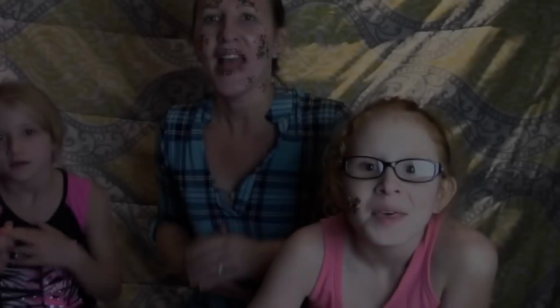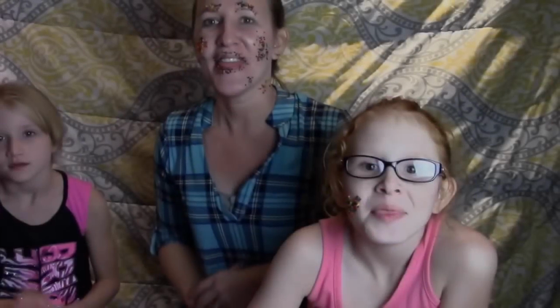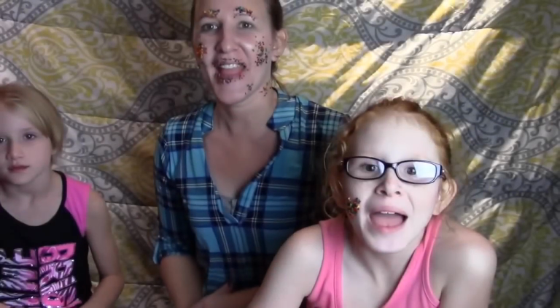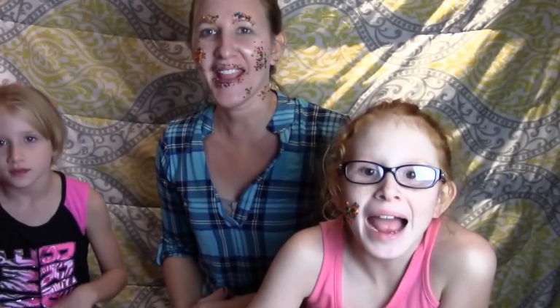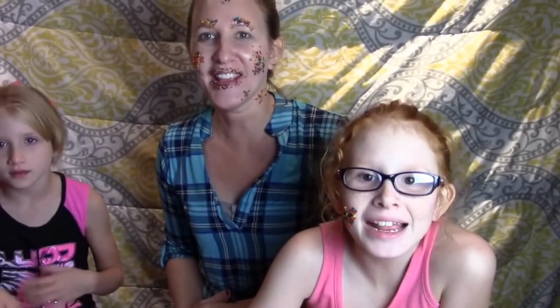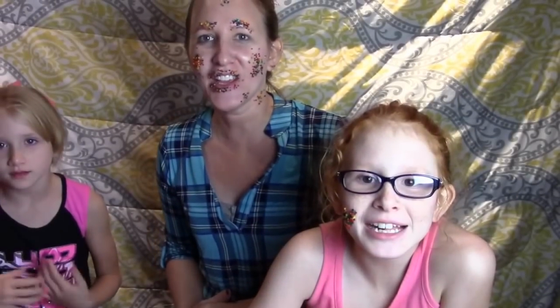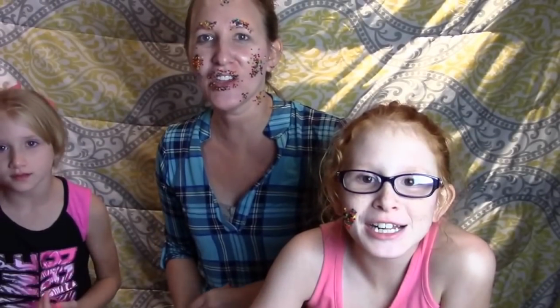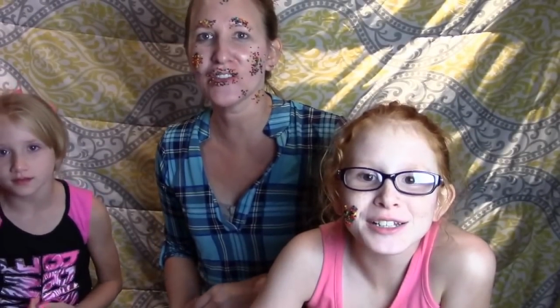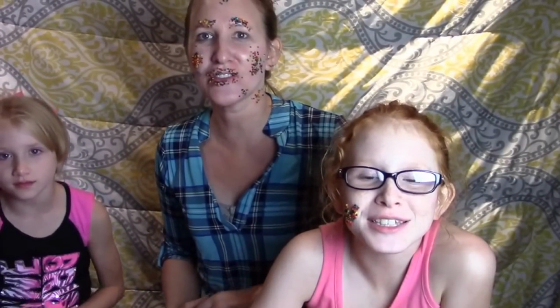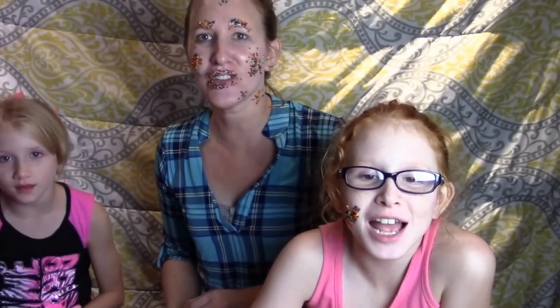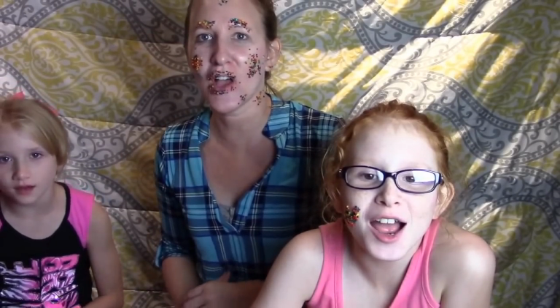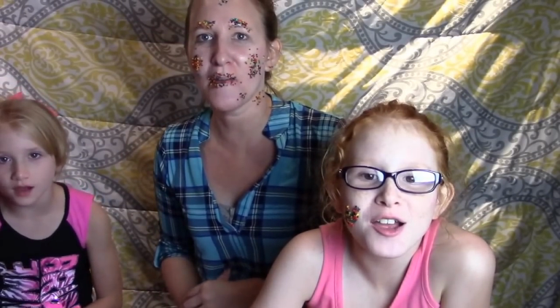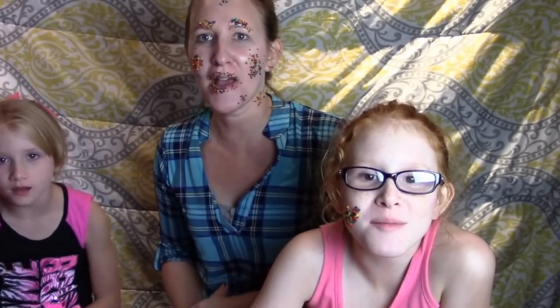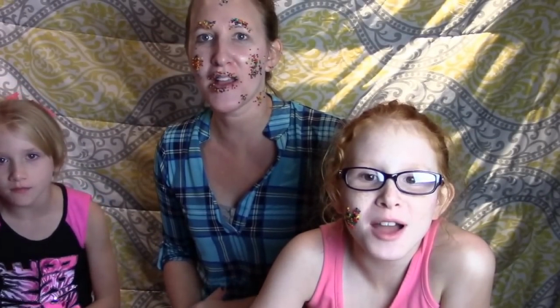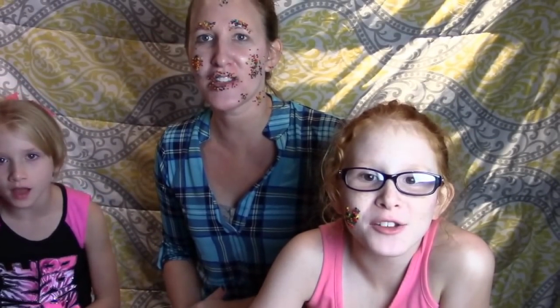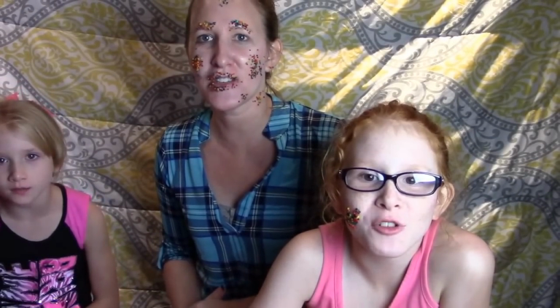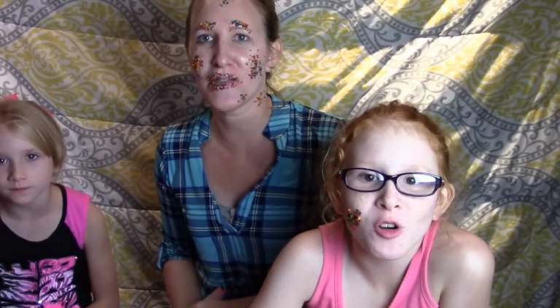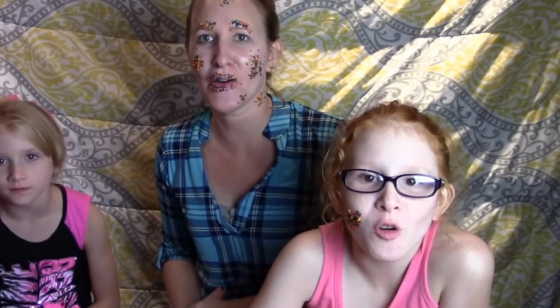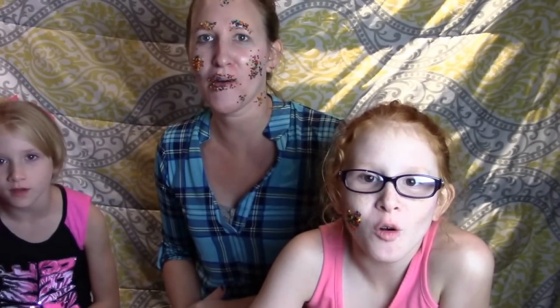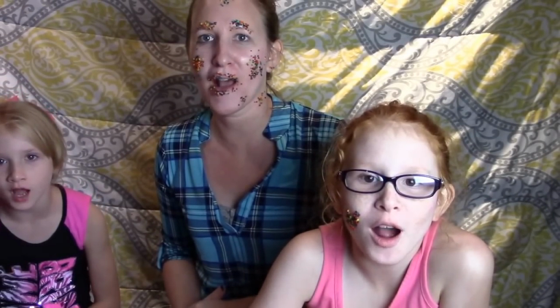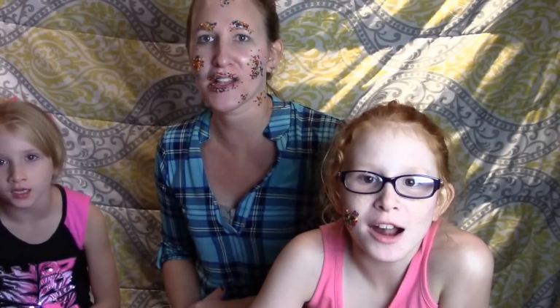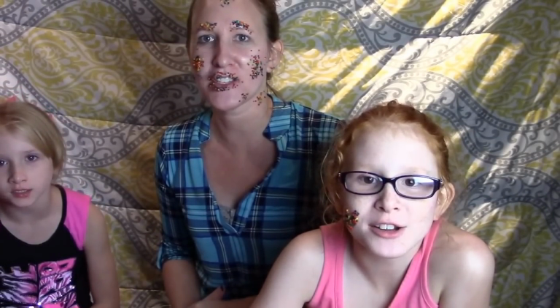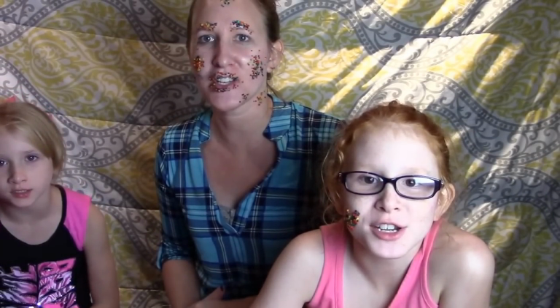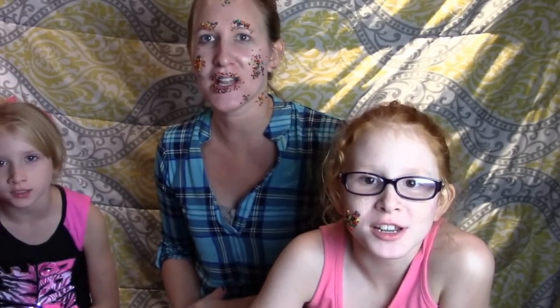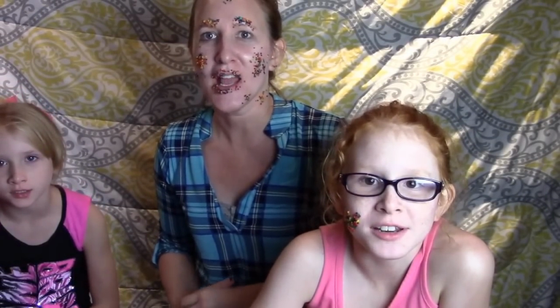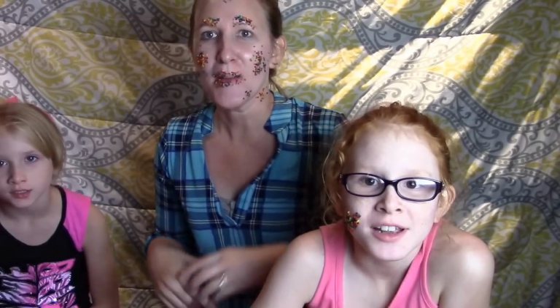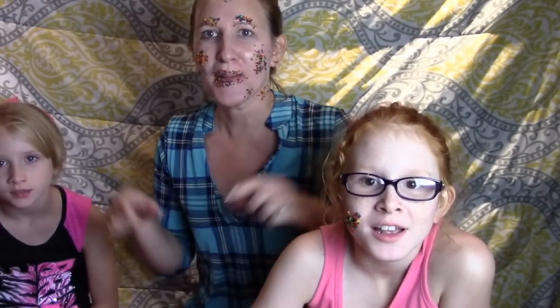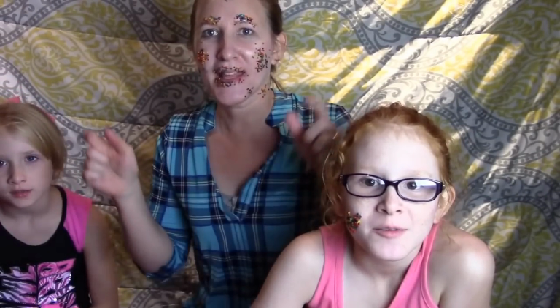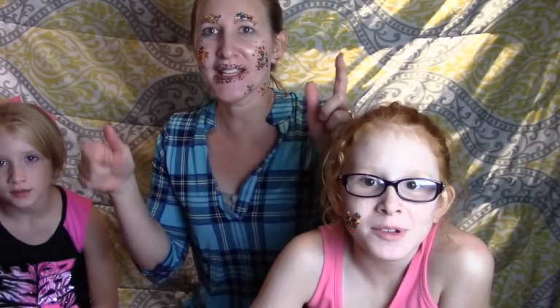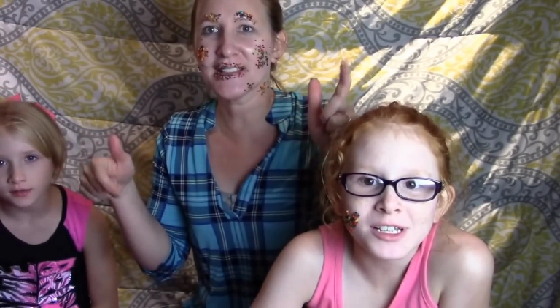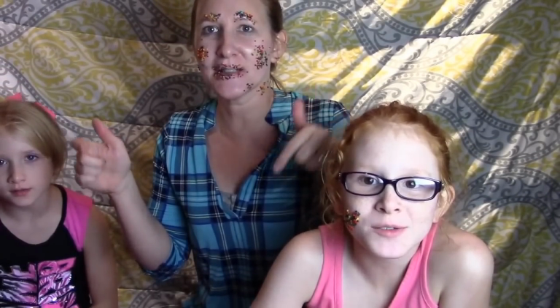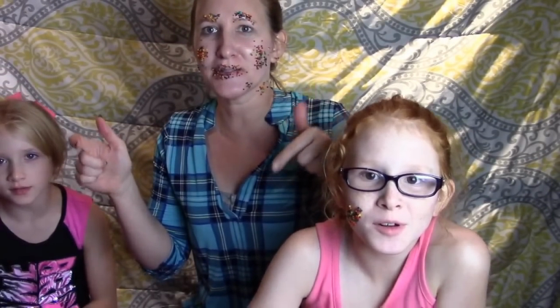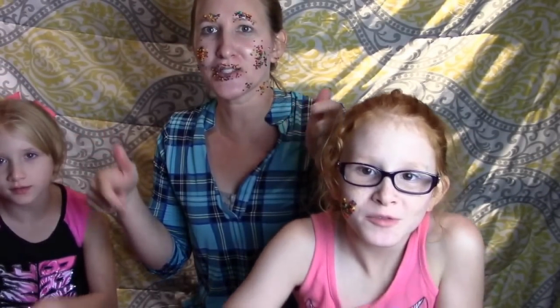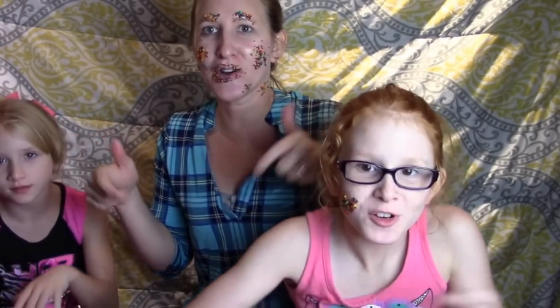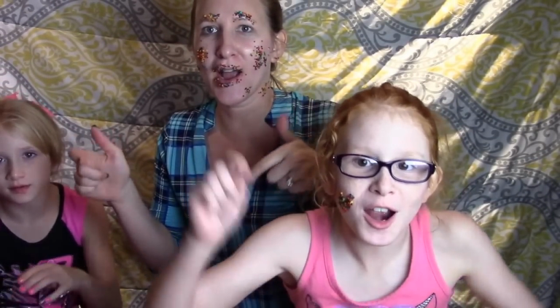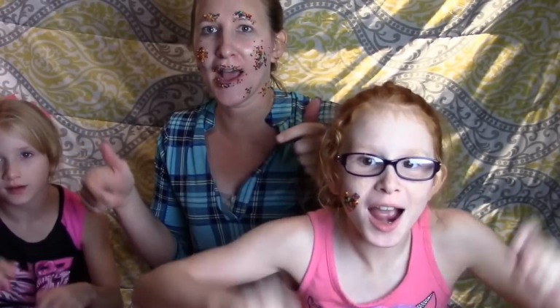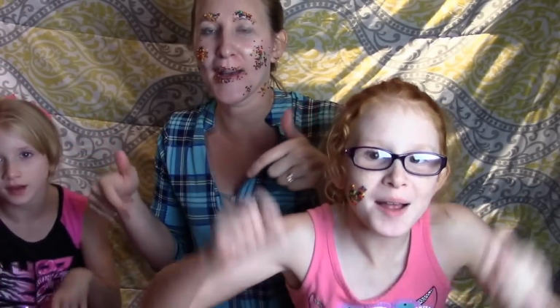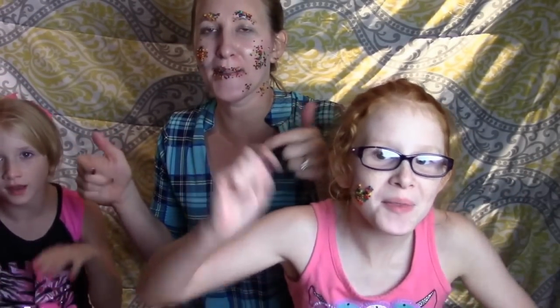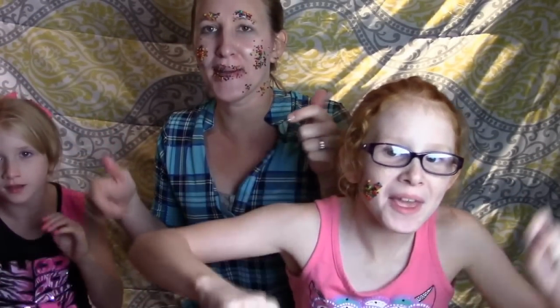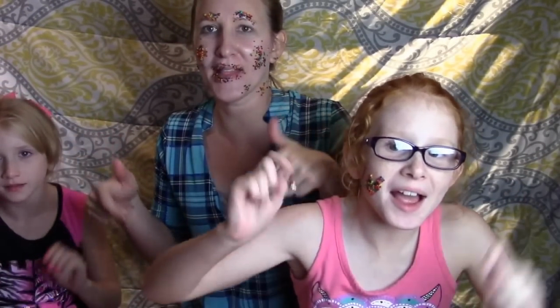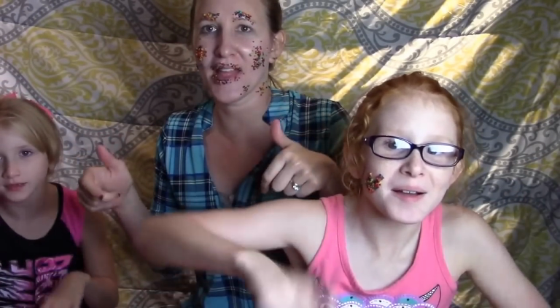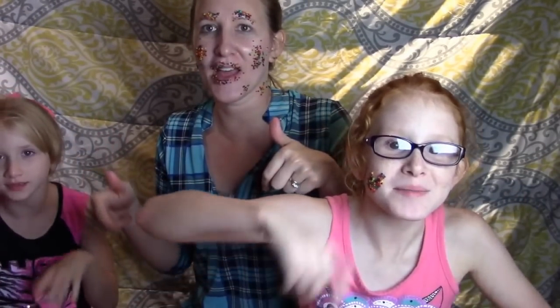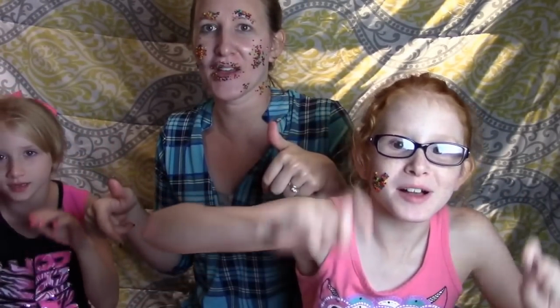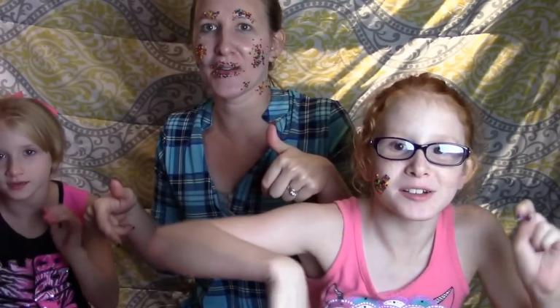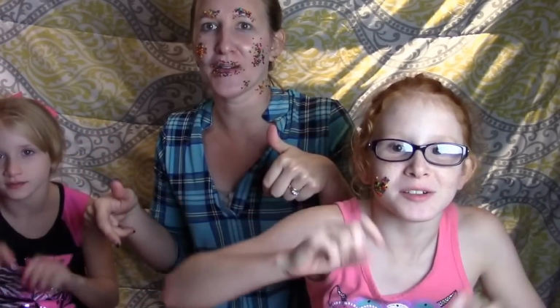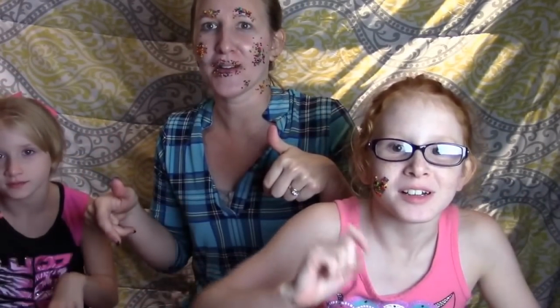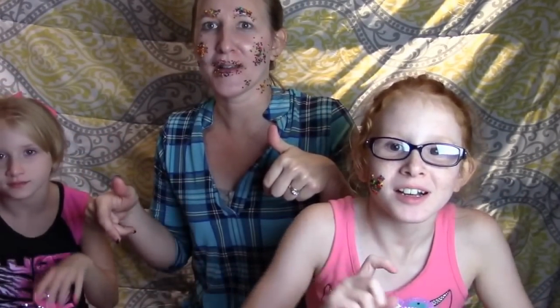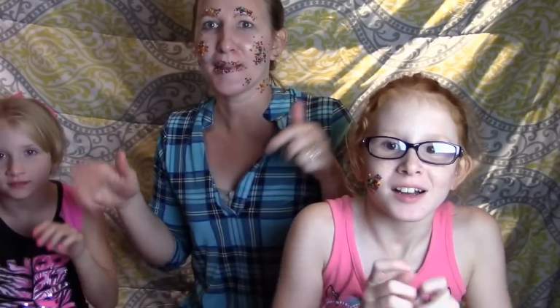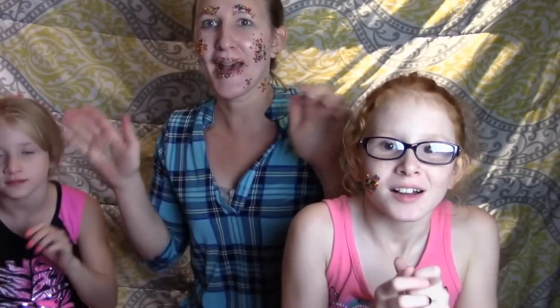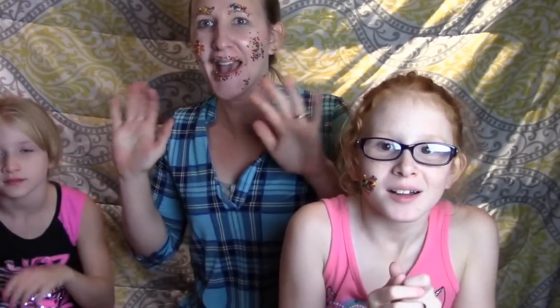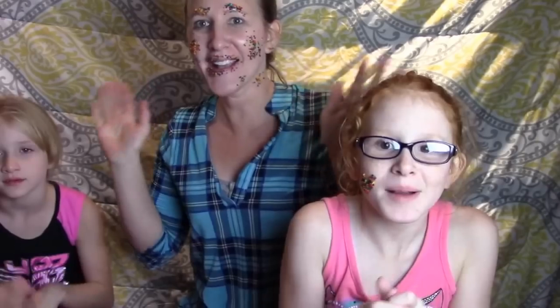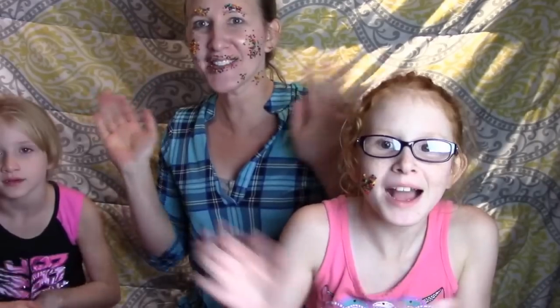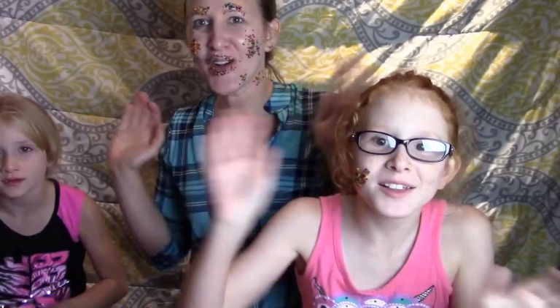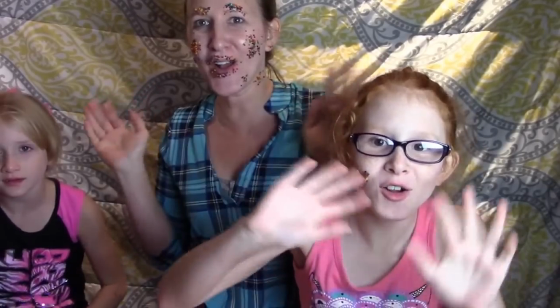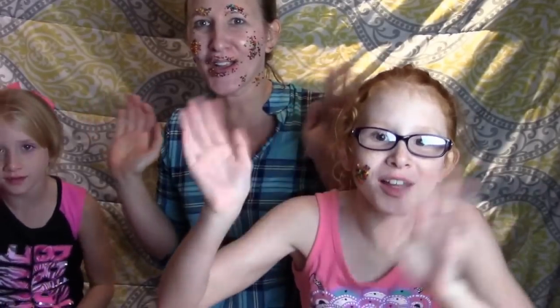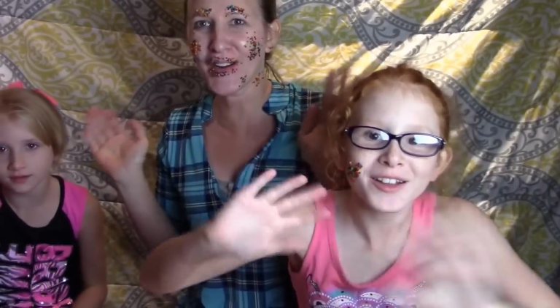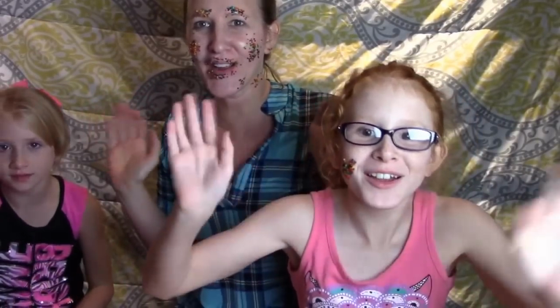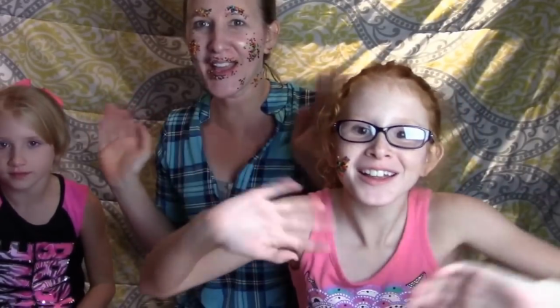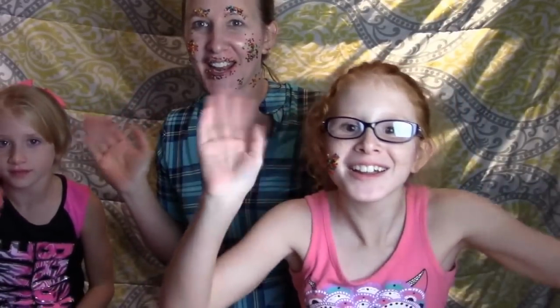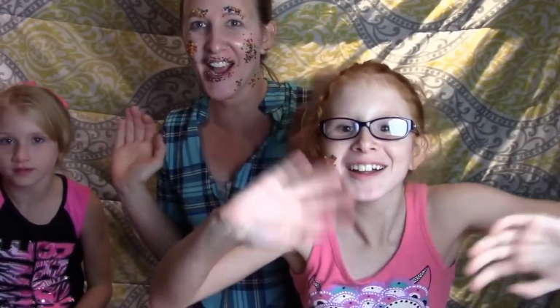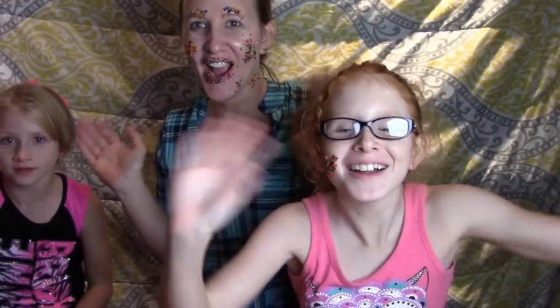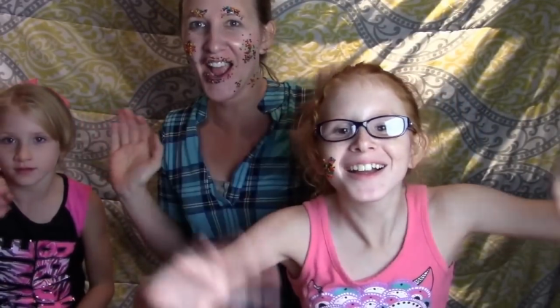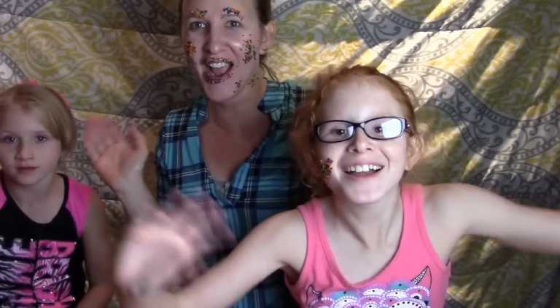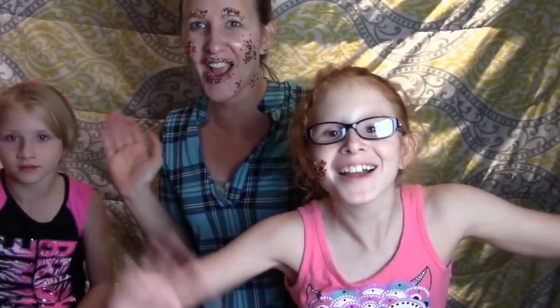Thank you so much for watching! Please subscribe below. Bye, Joy Critics!